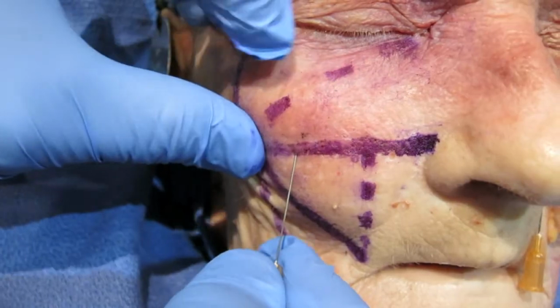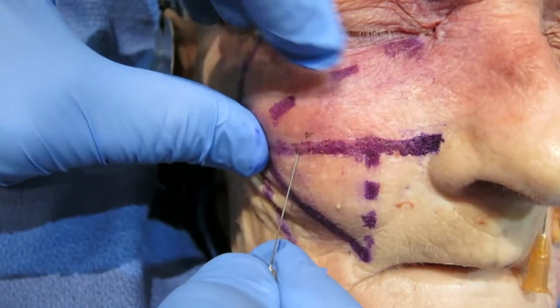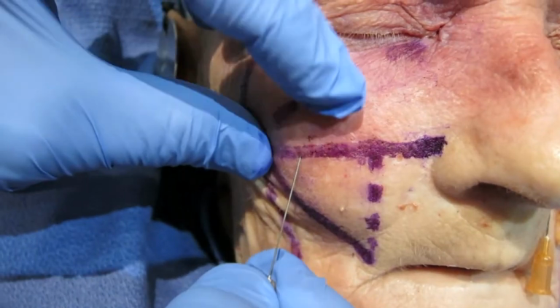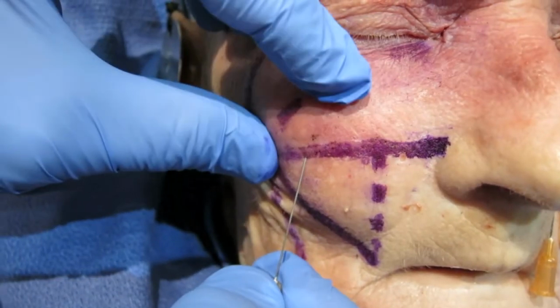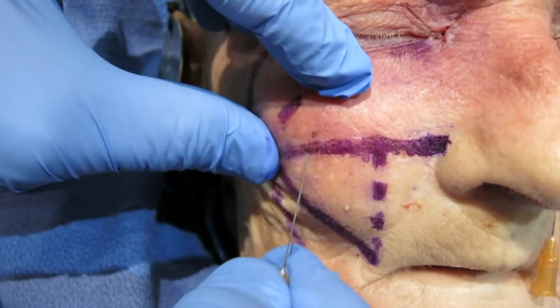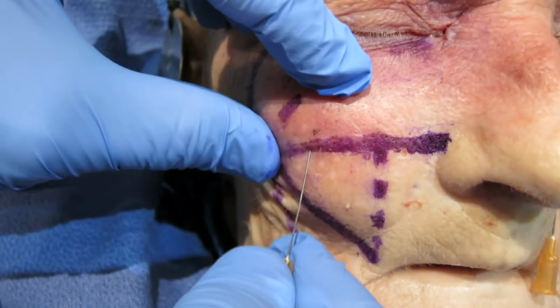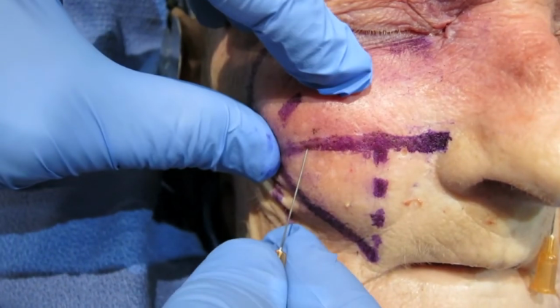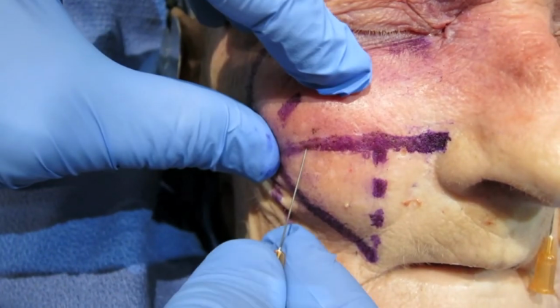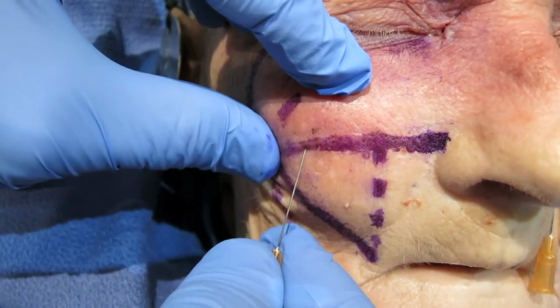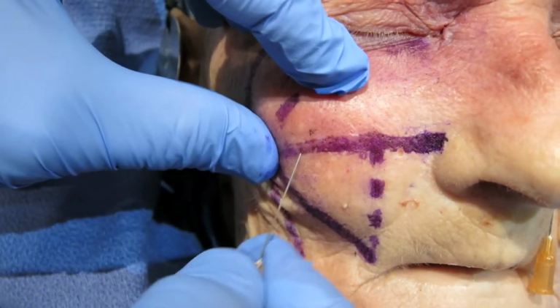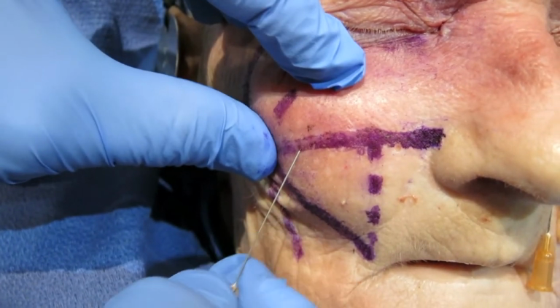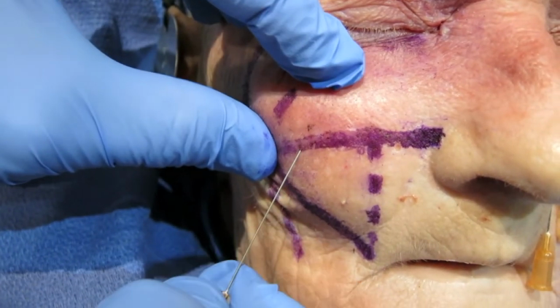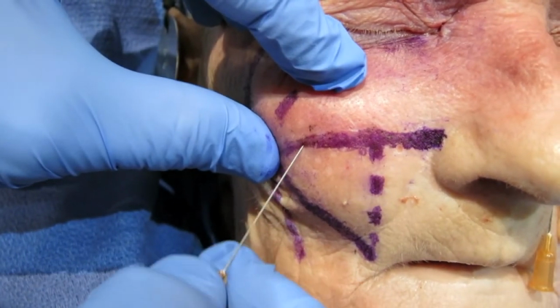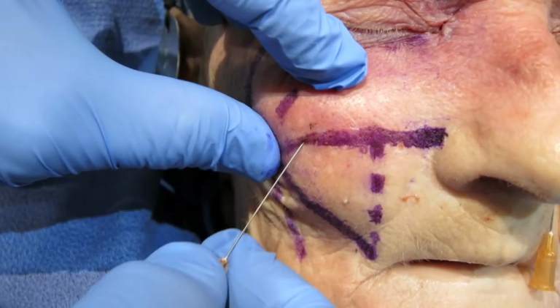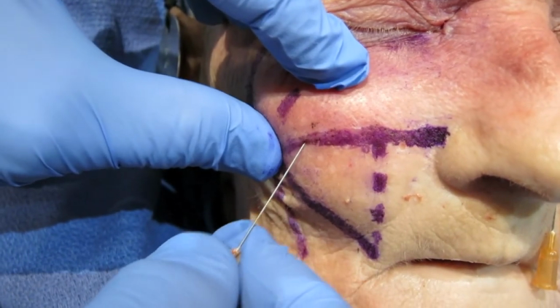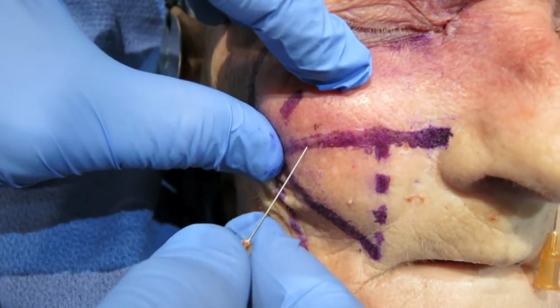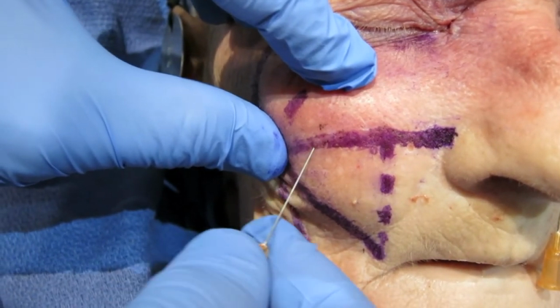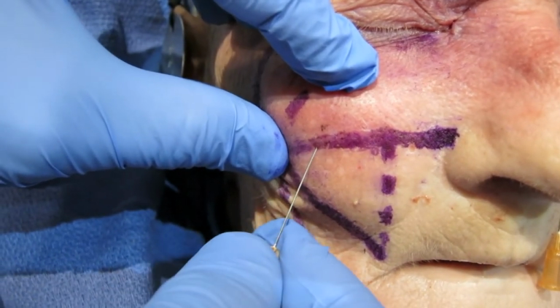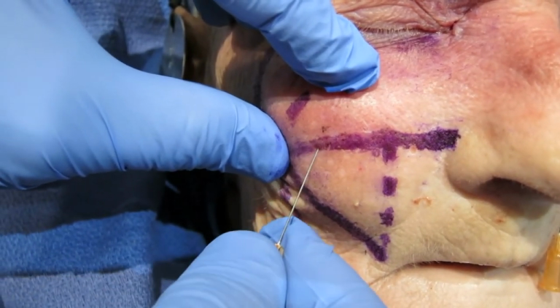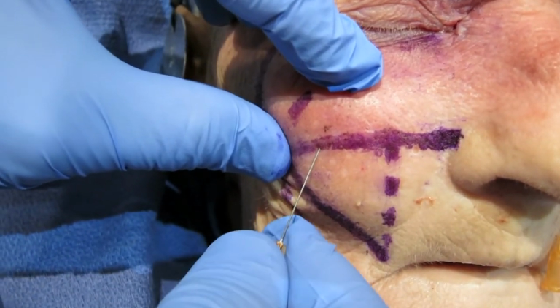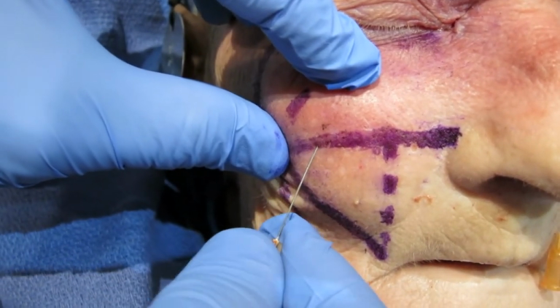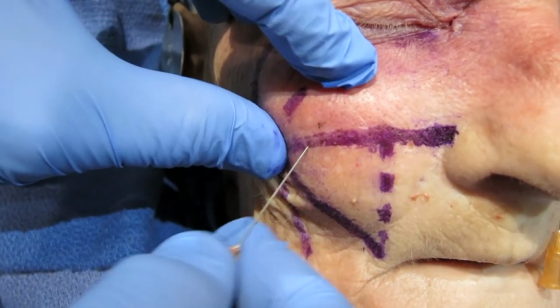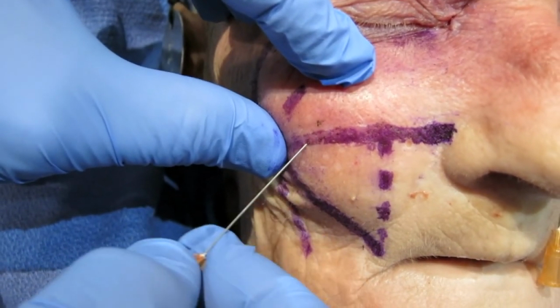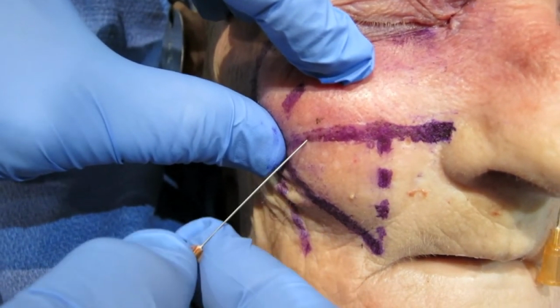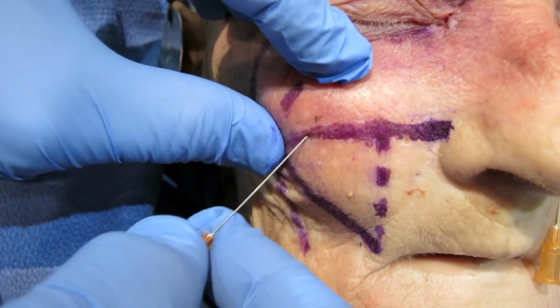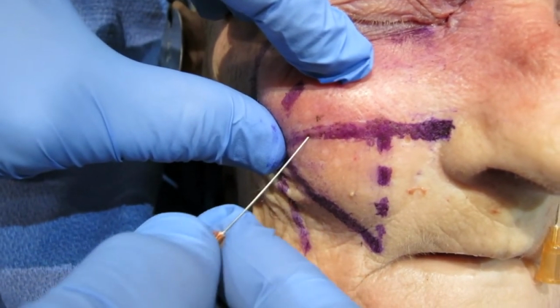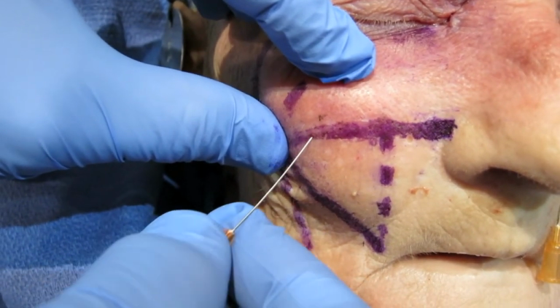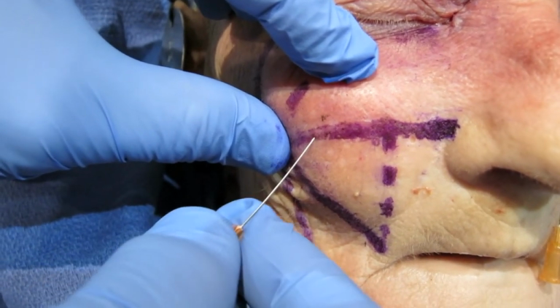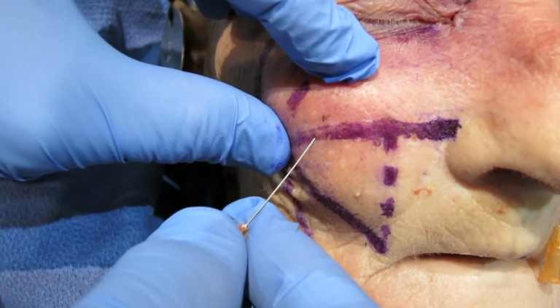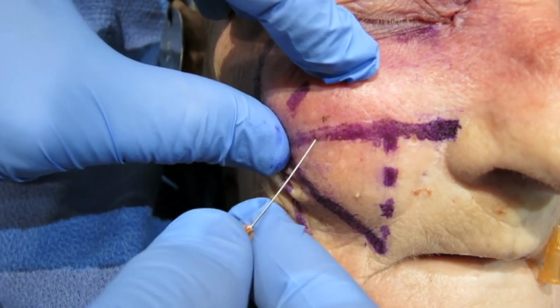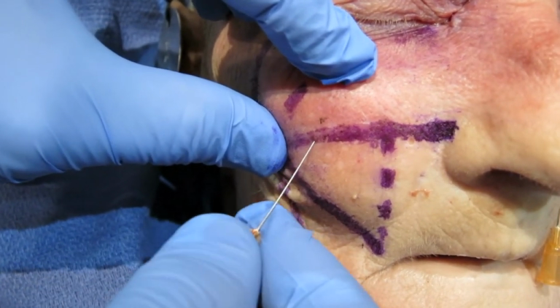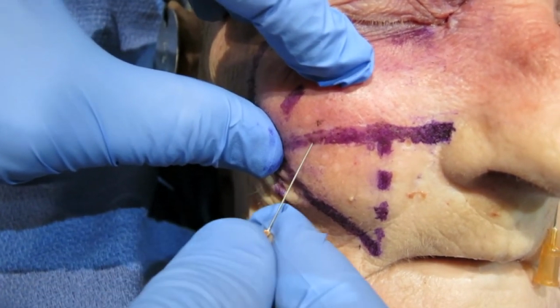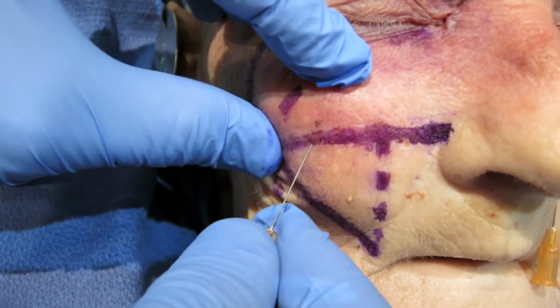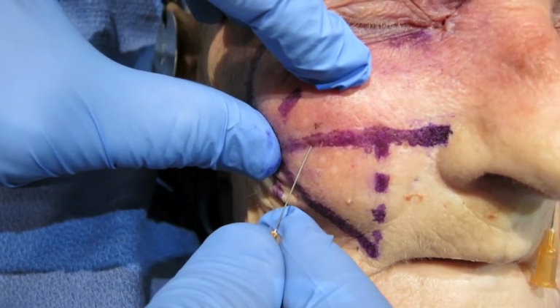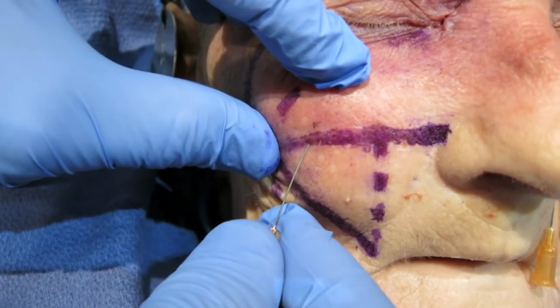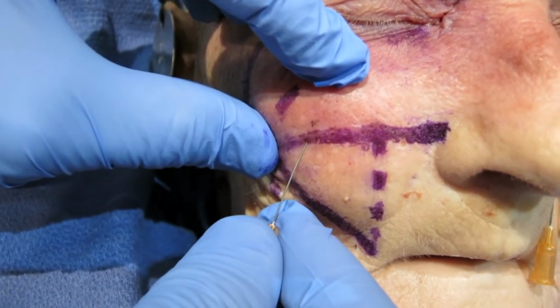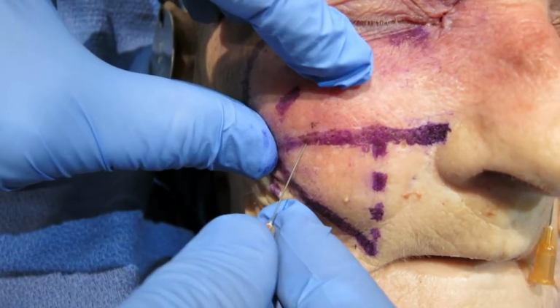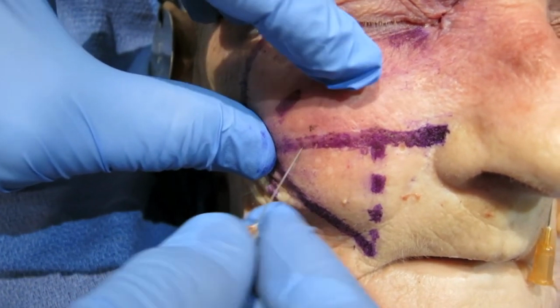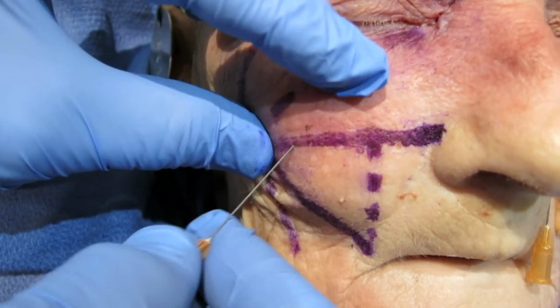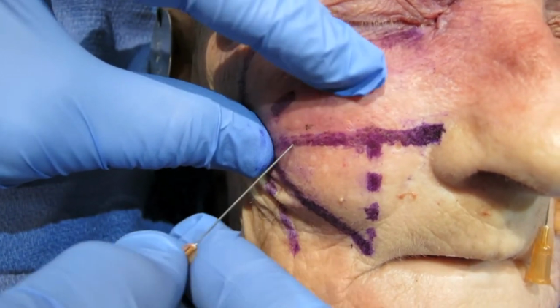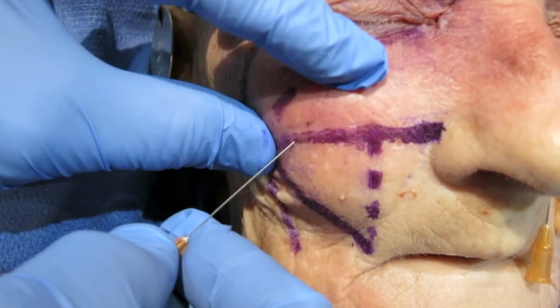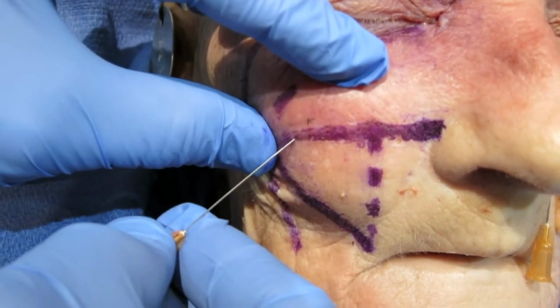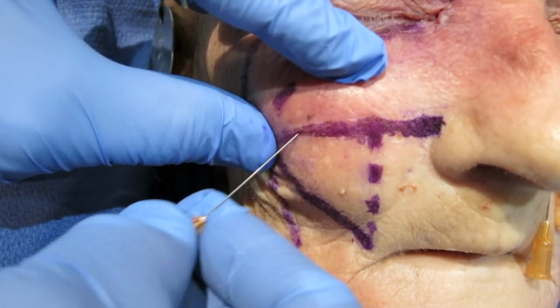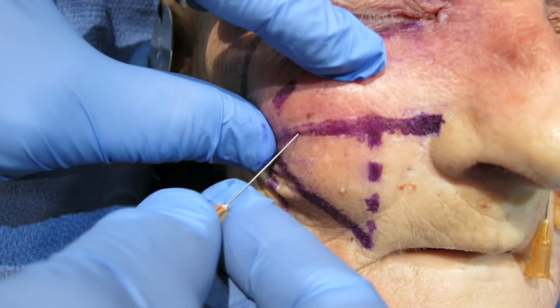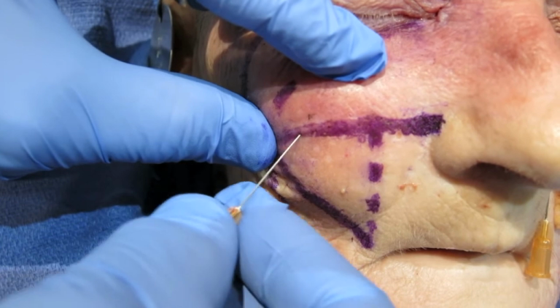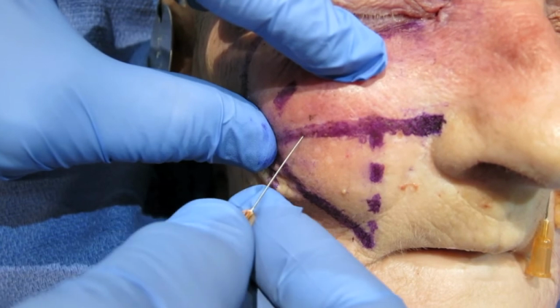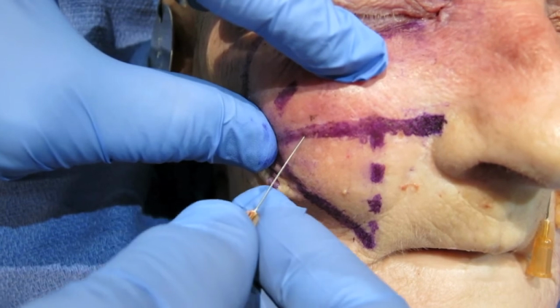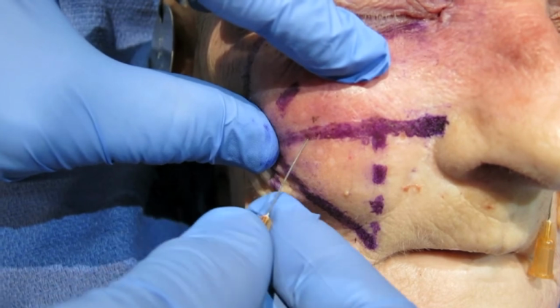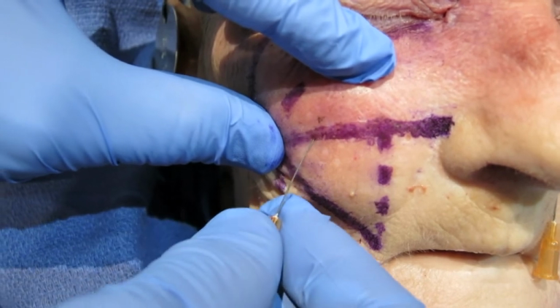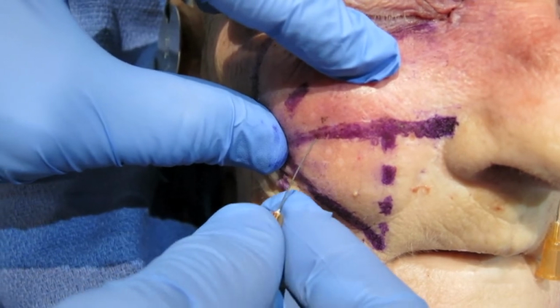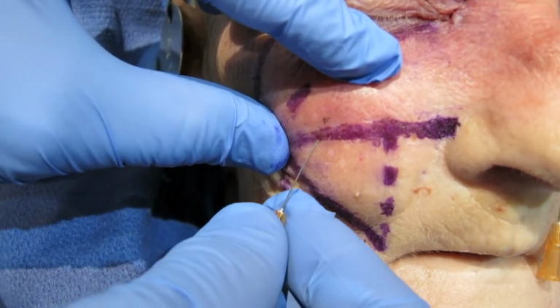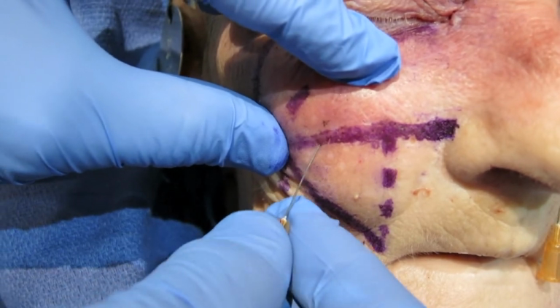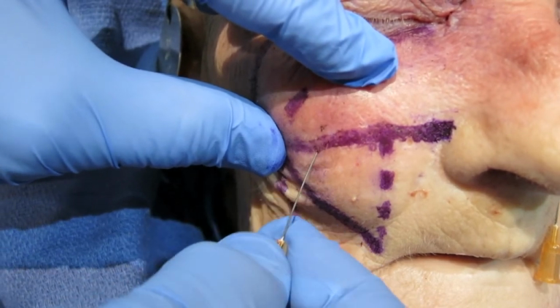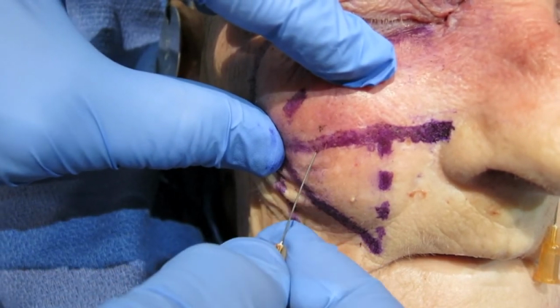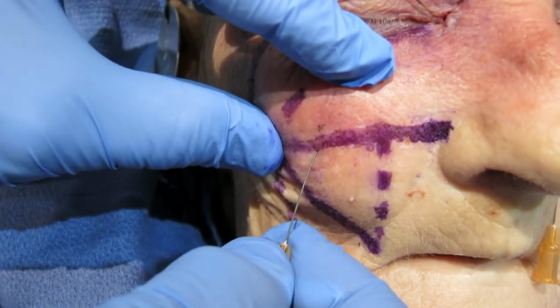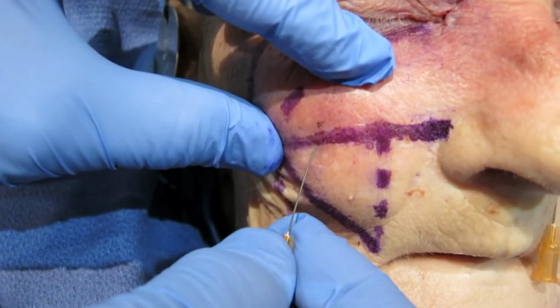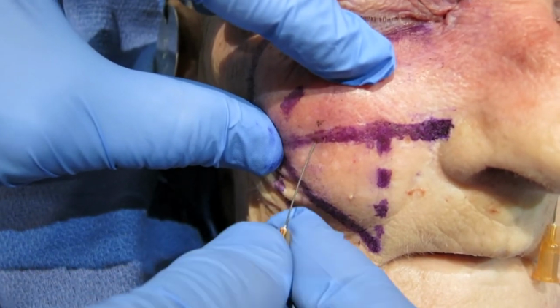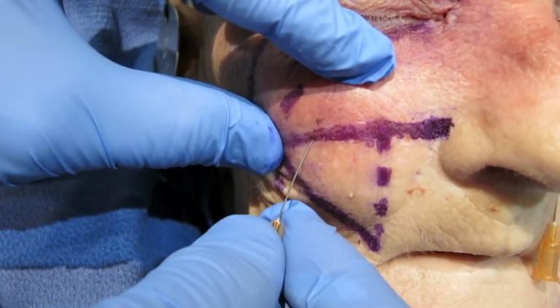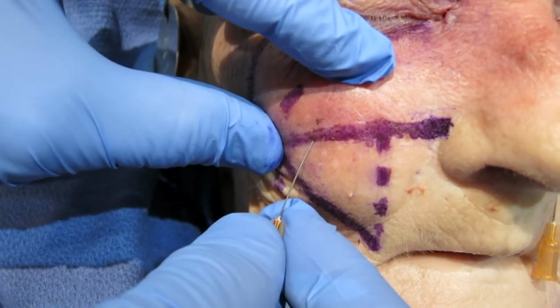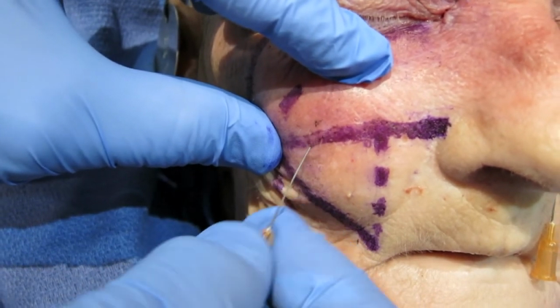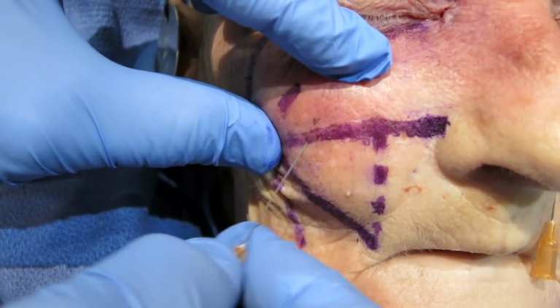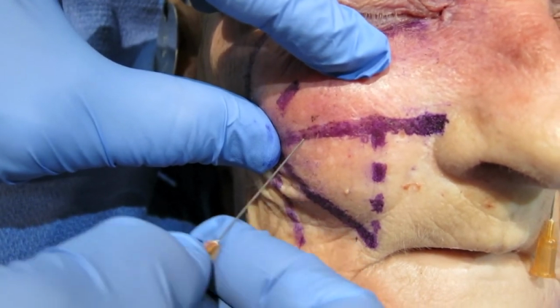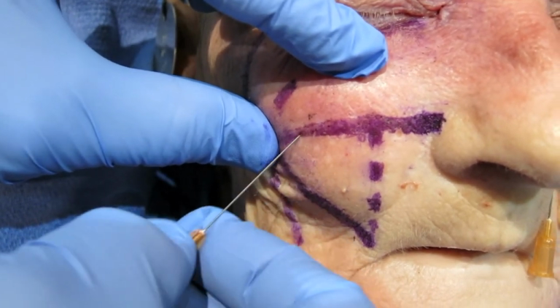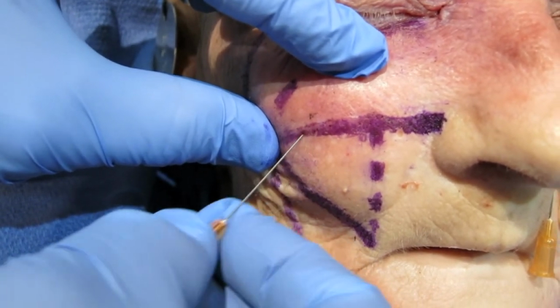The nasal jugal insertion port can be utilized for more medially focused lid-cheek blending.